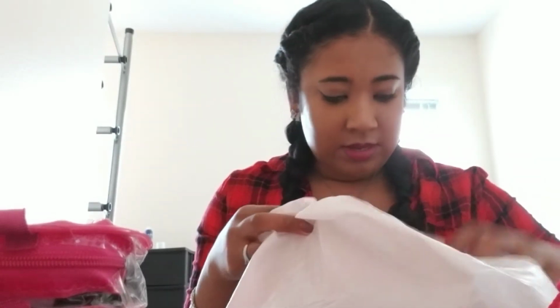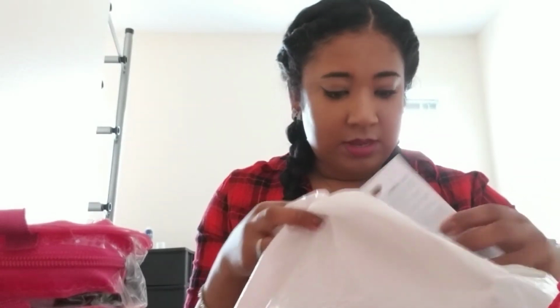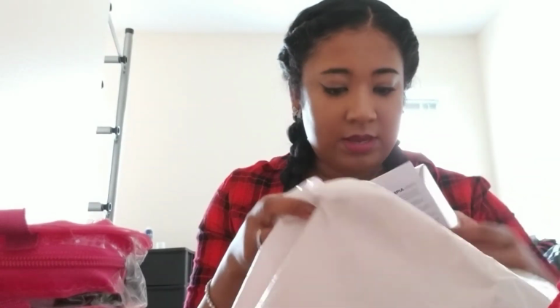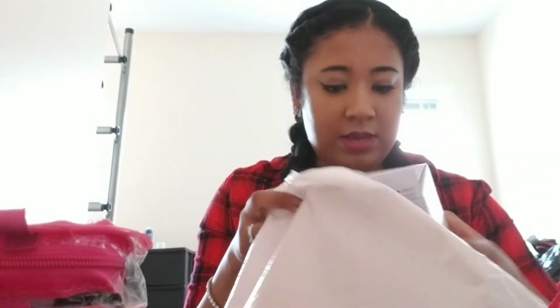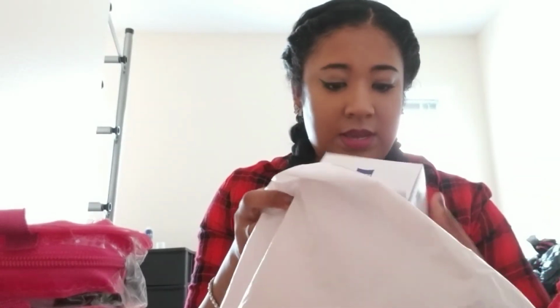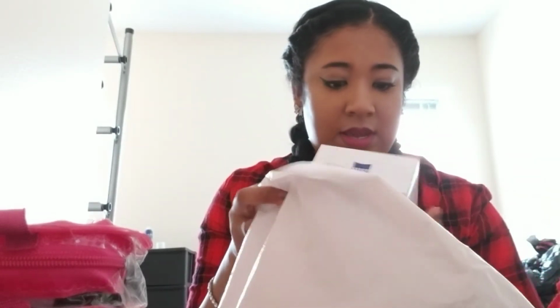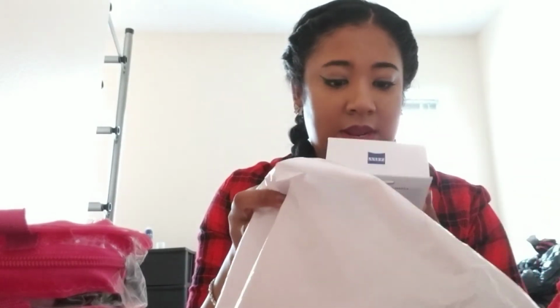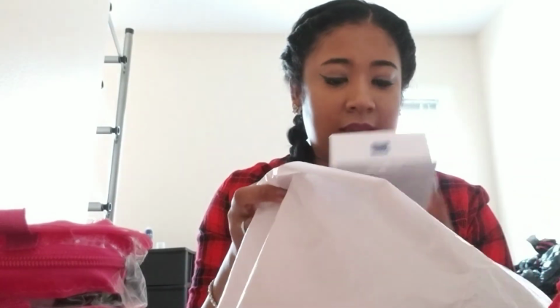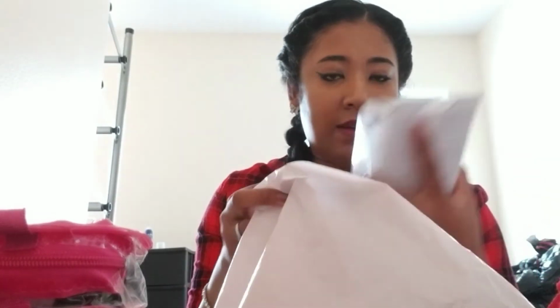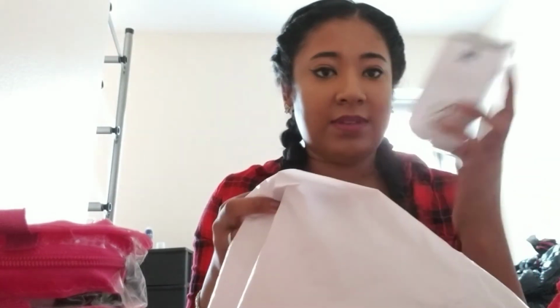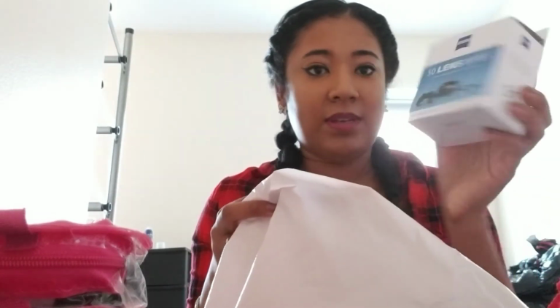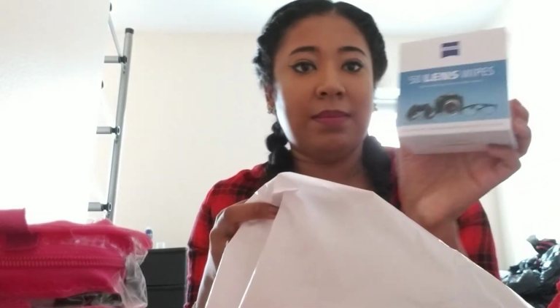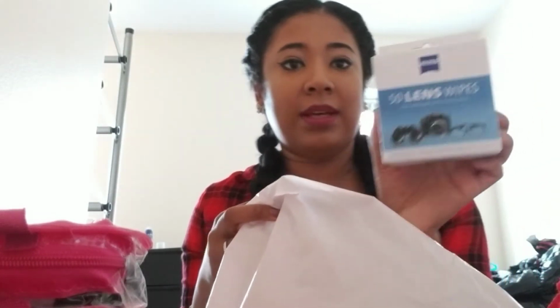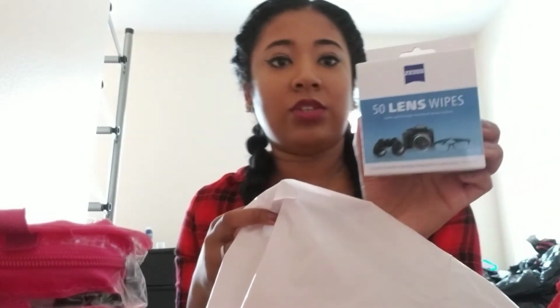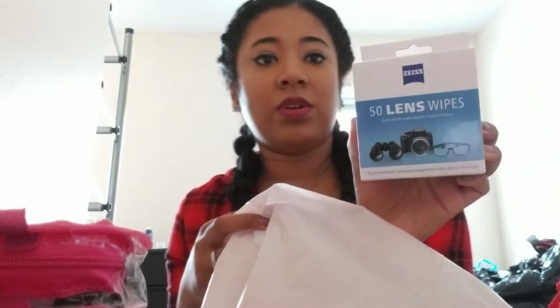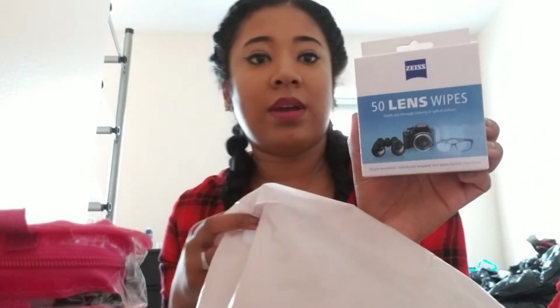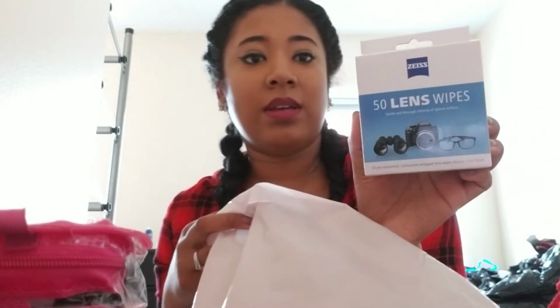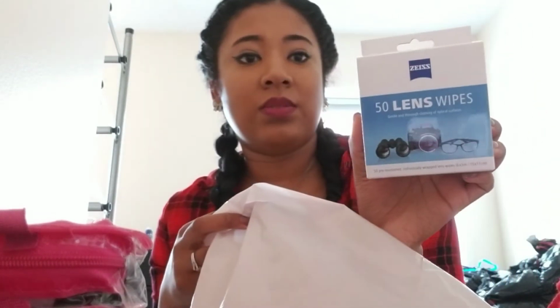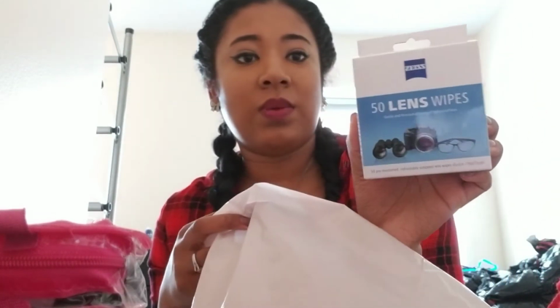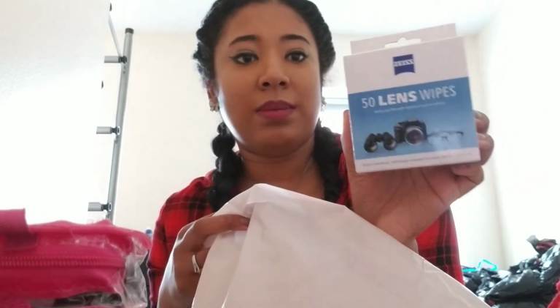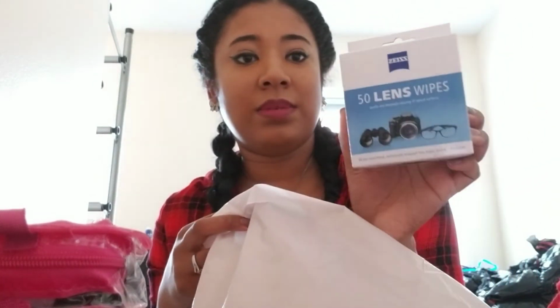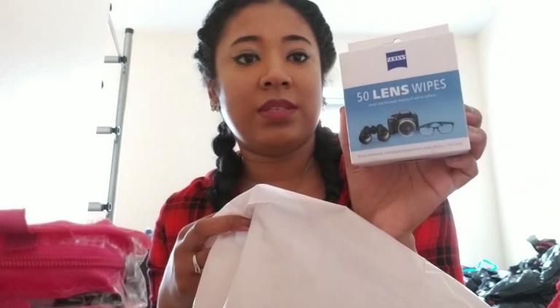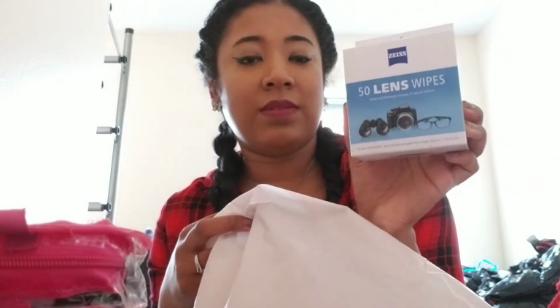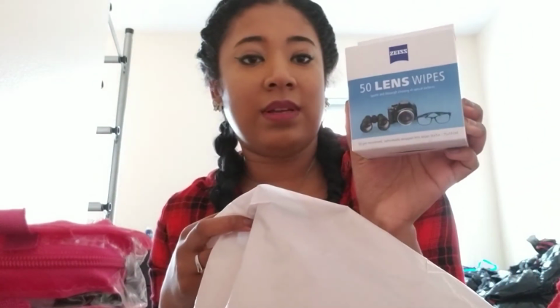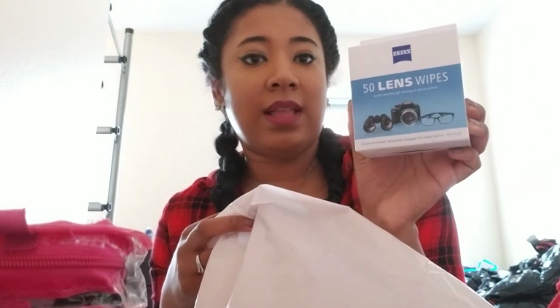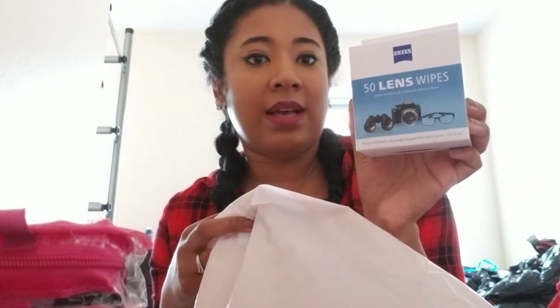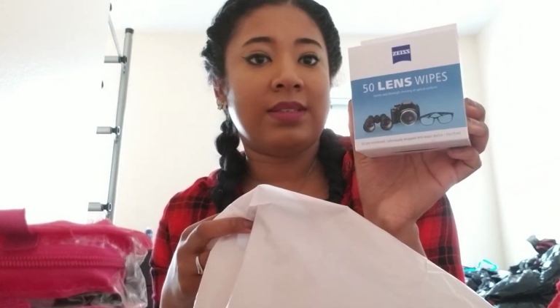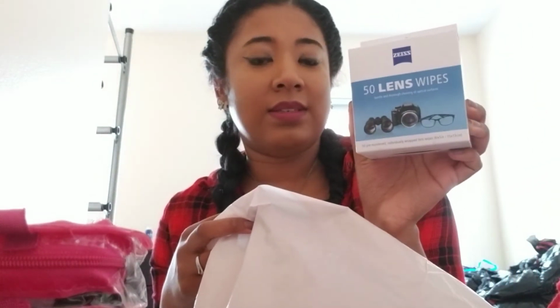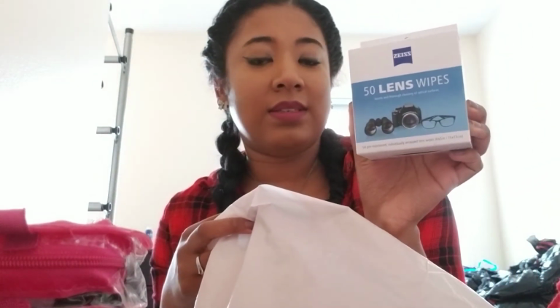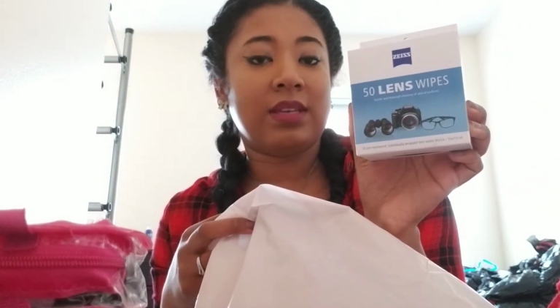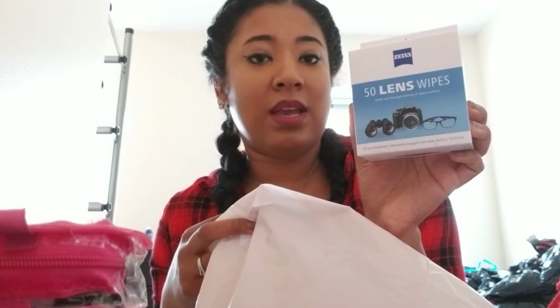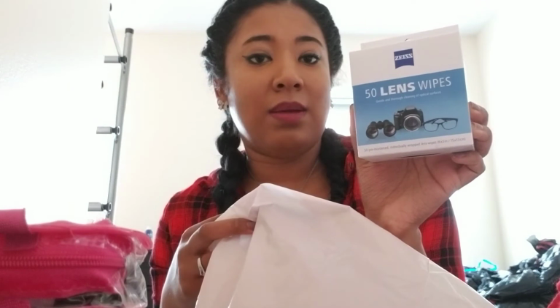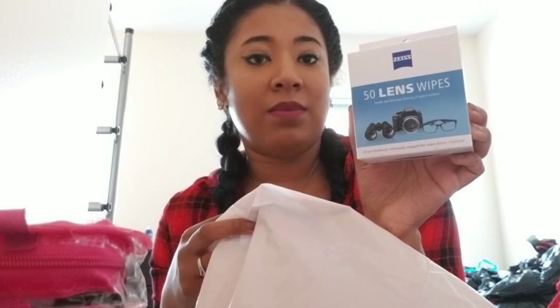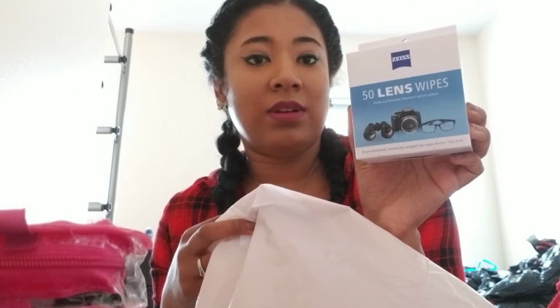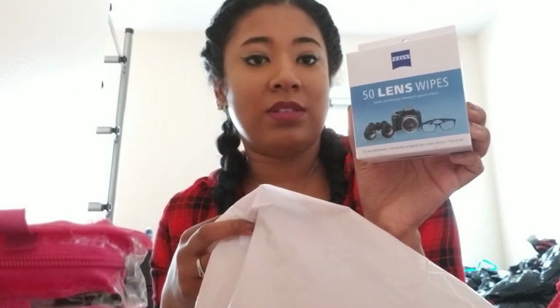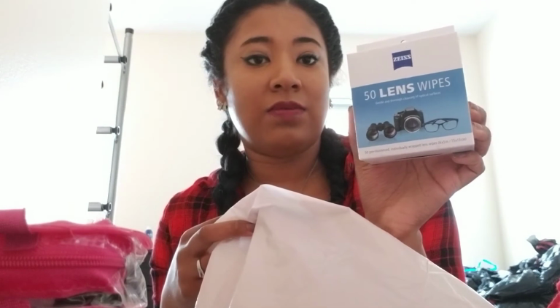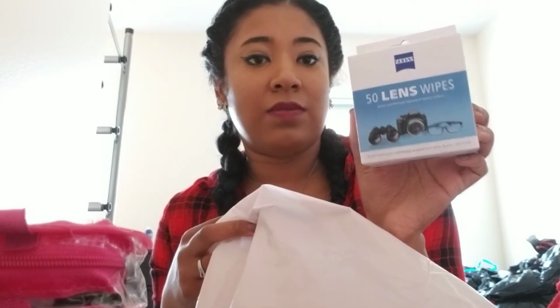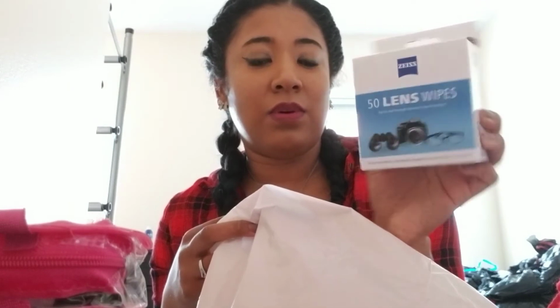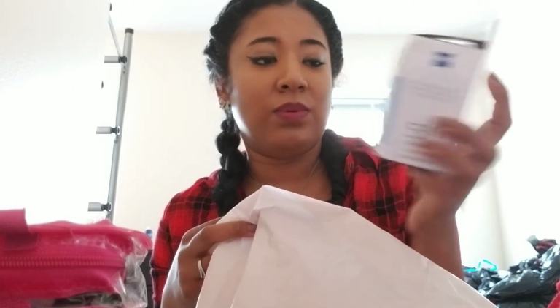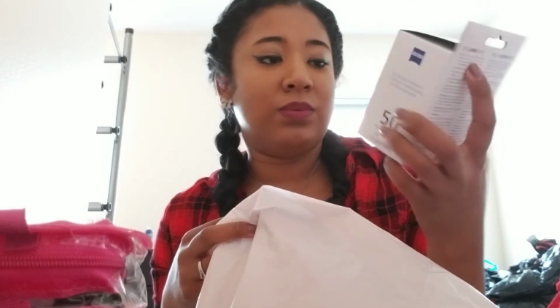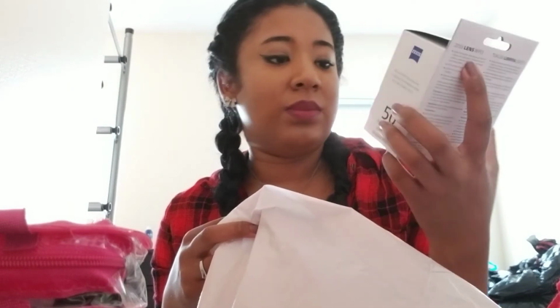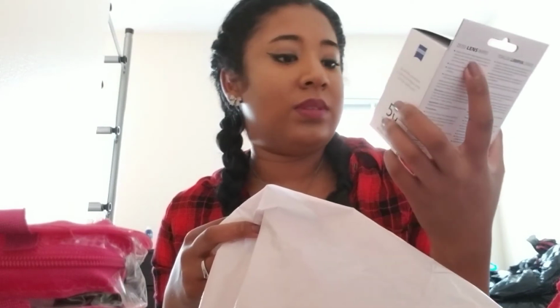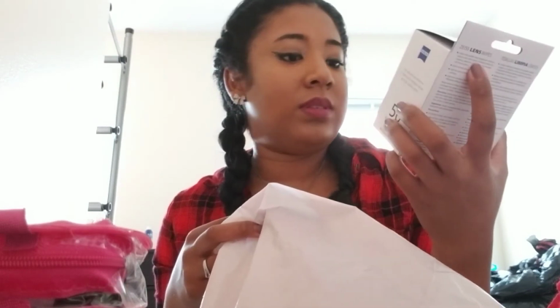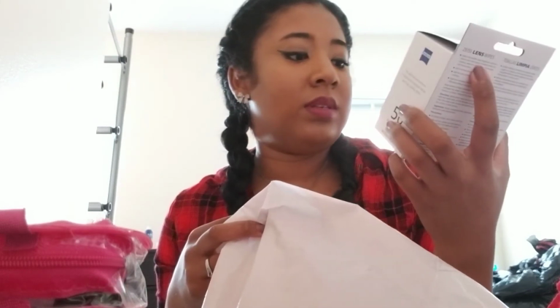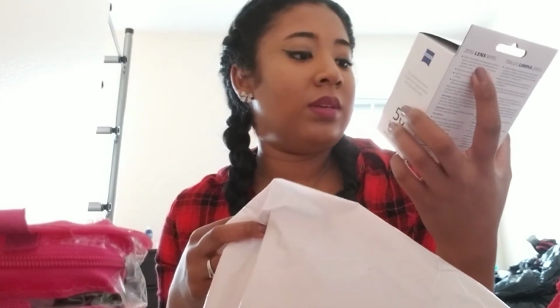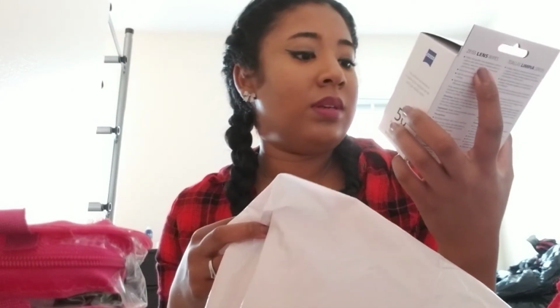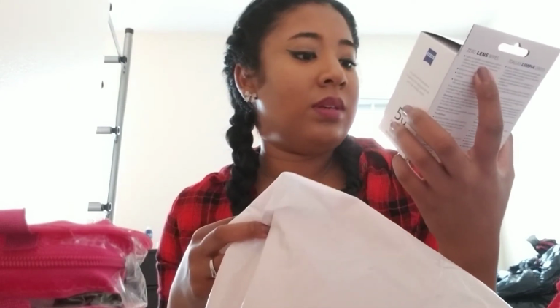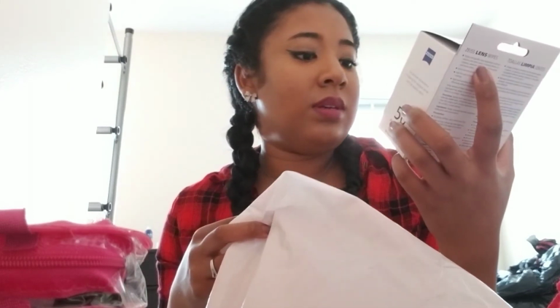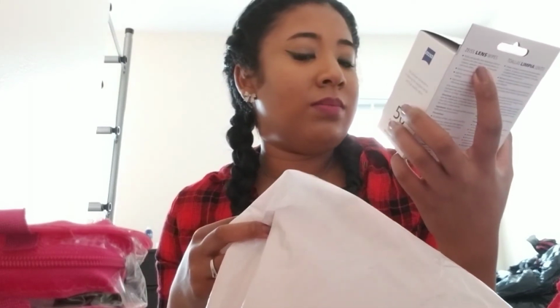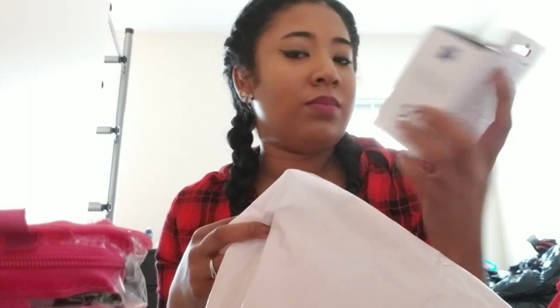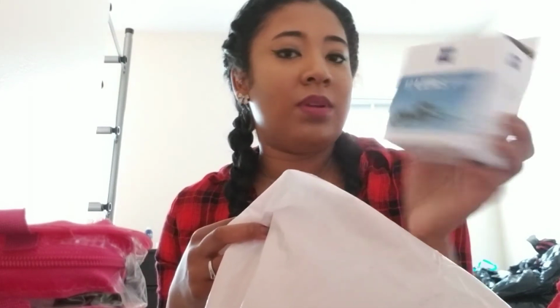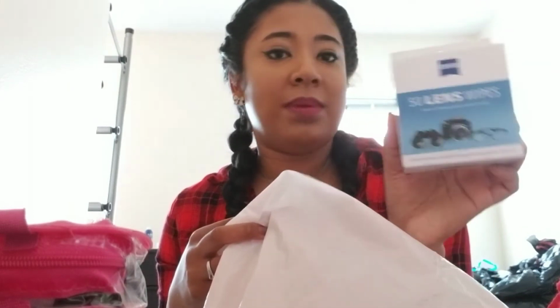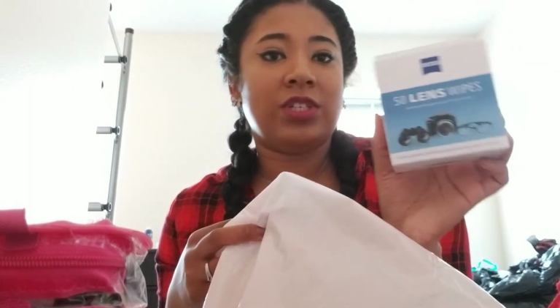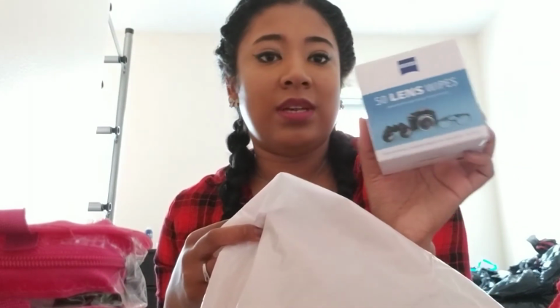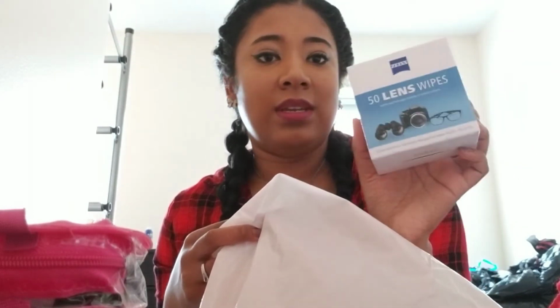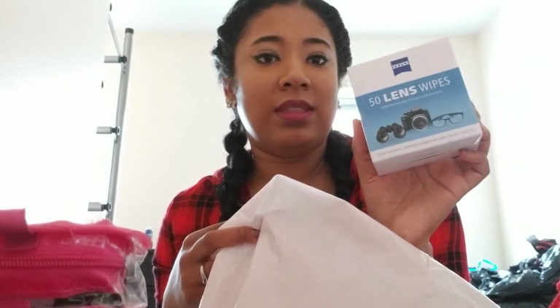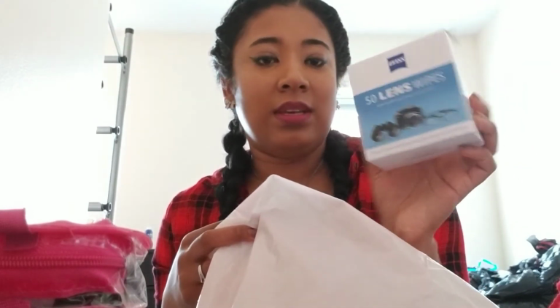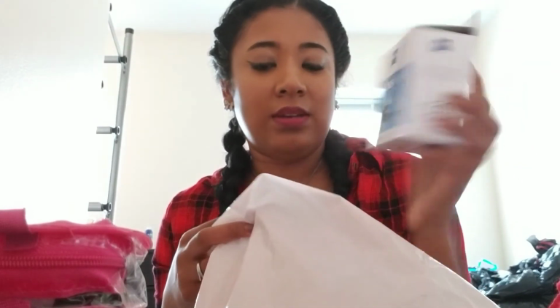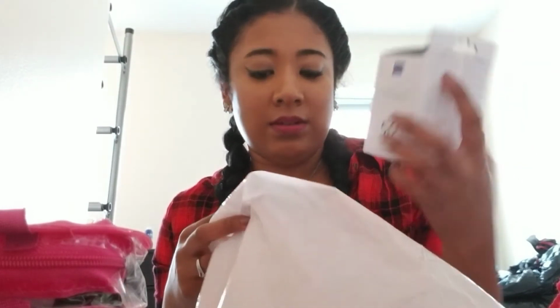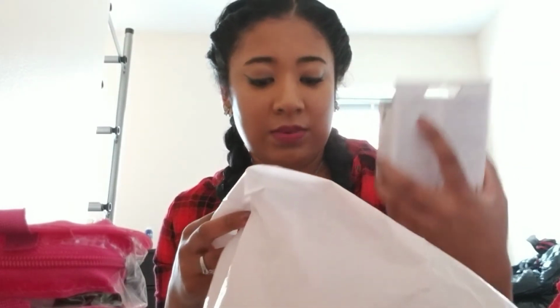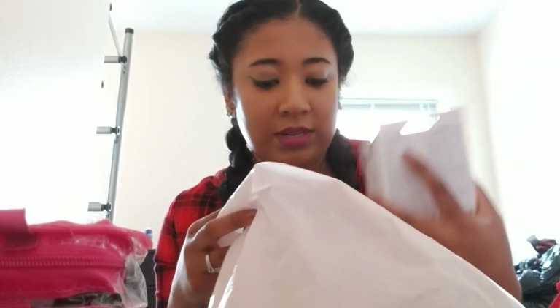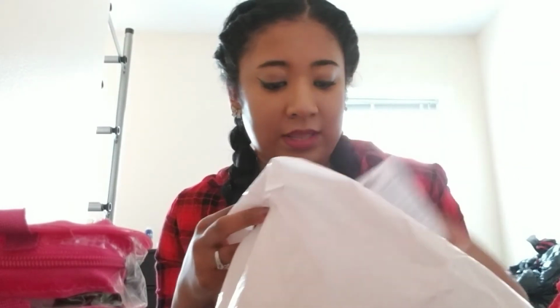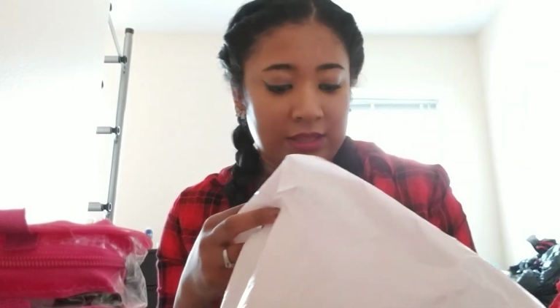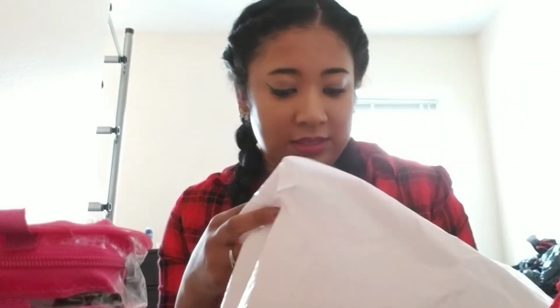And I have some electronics wipes — it's for glasses, cameras, phones, pretty much anything with a lens.